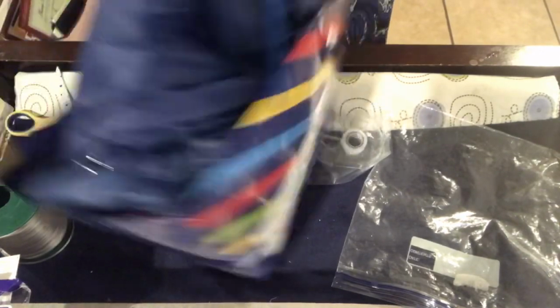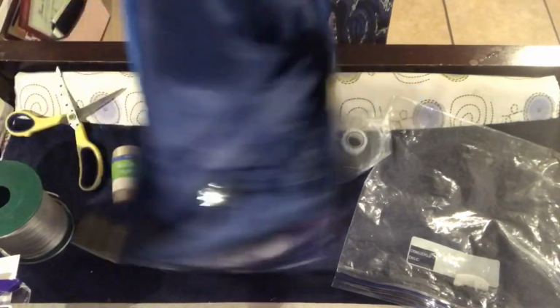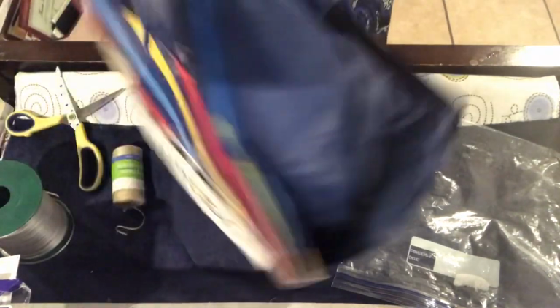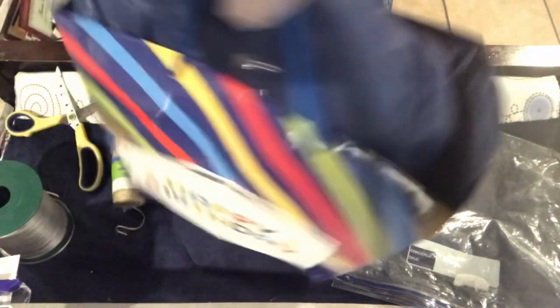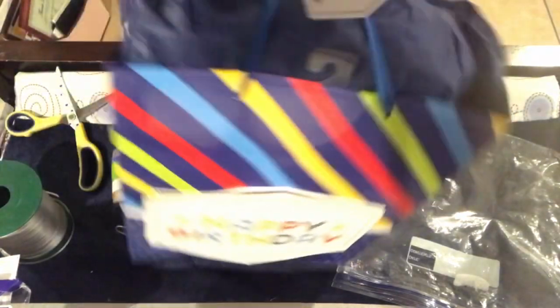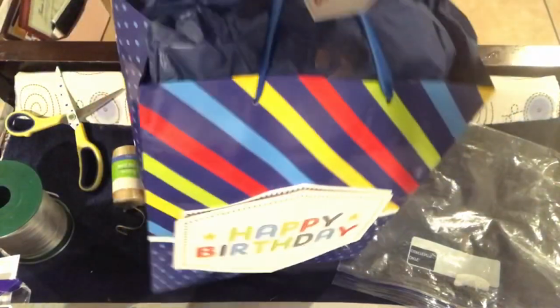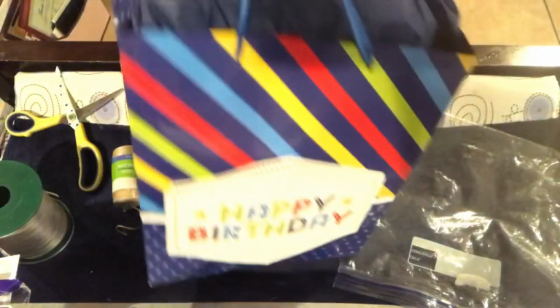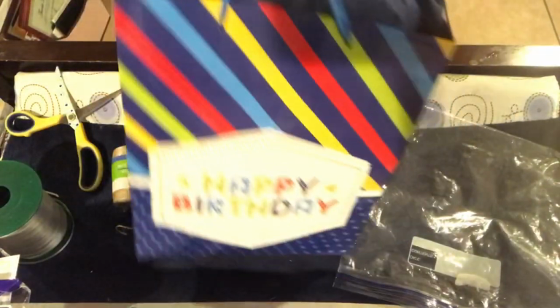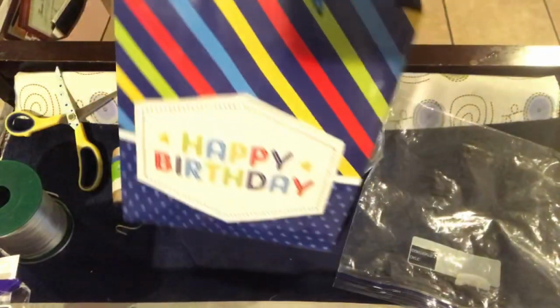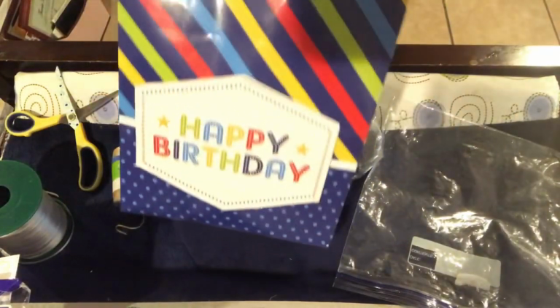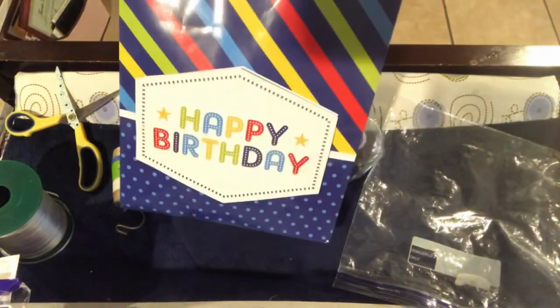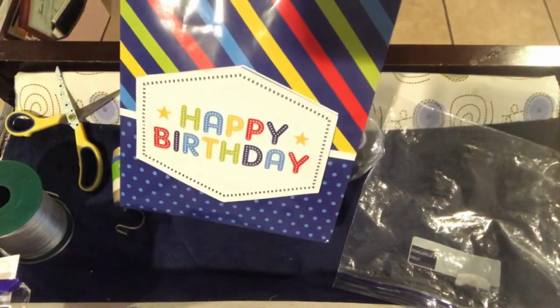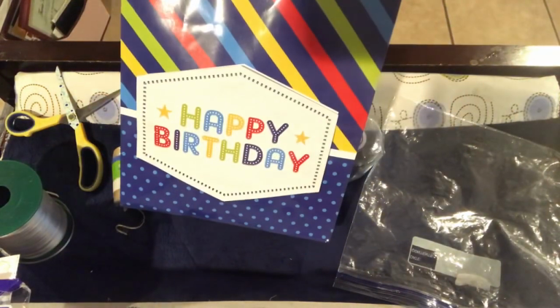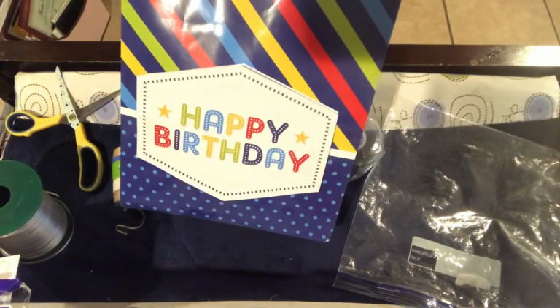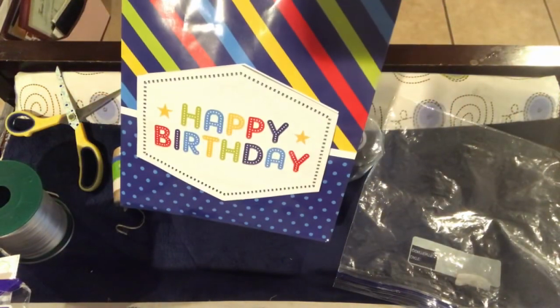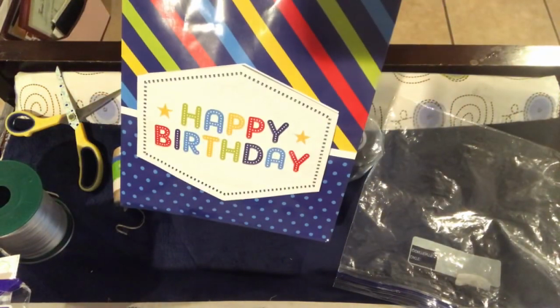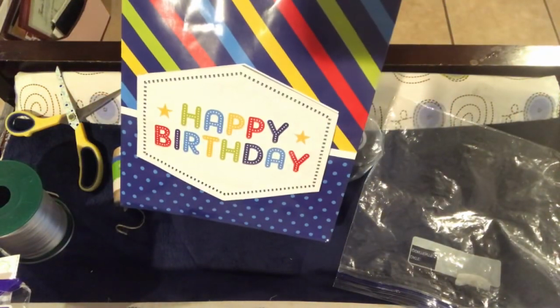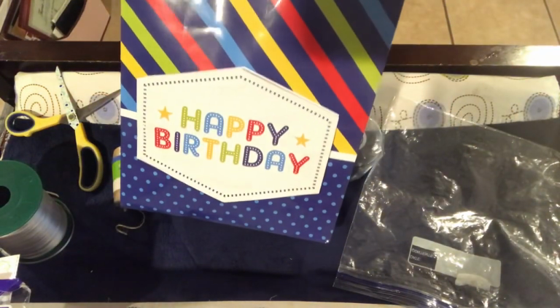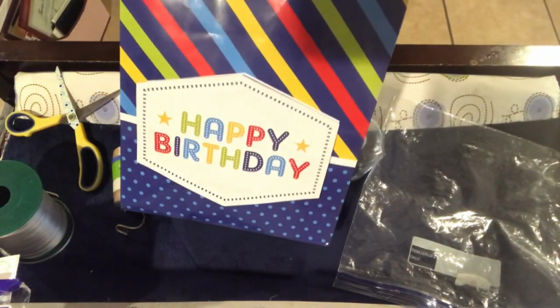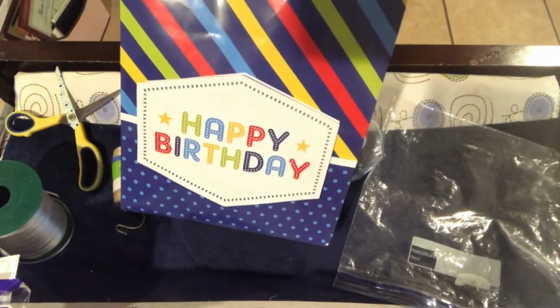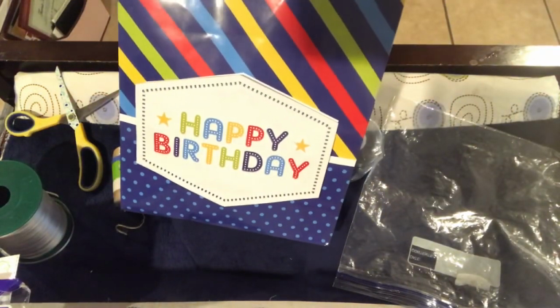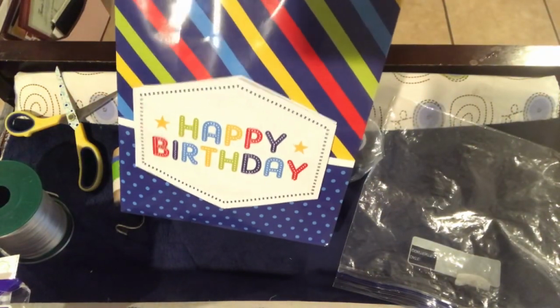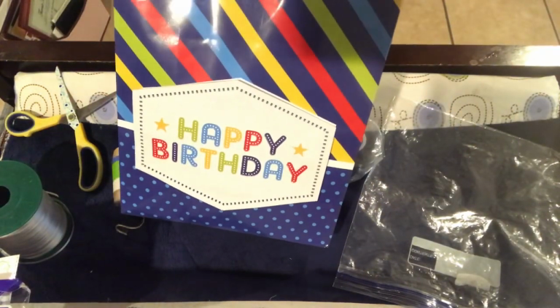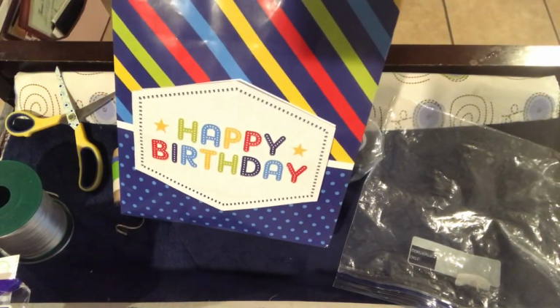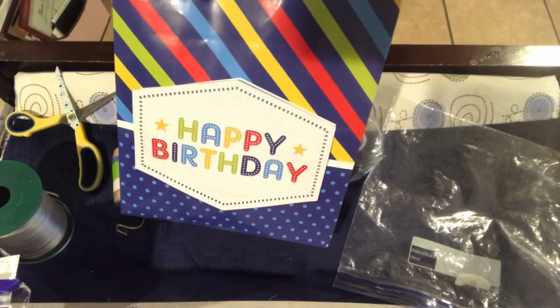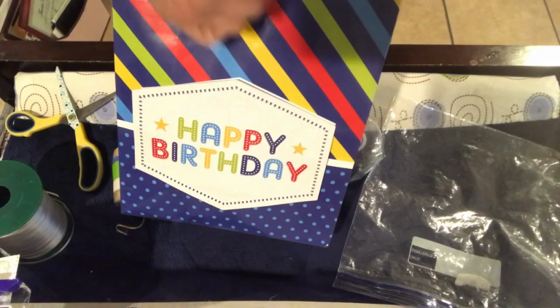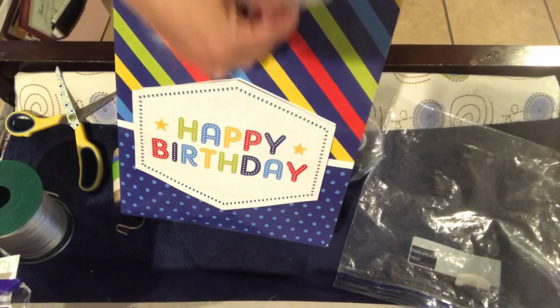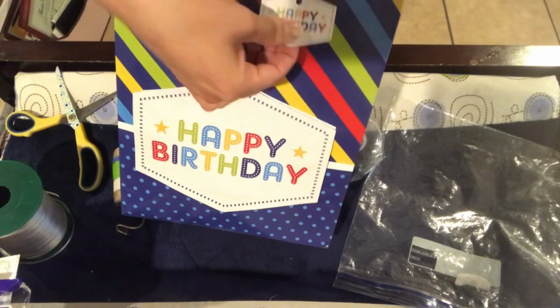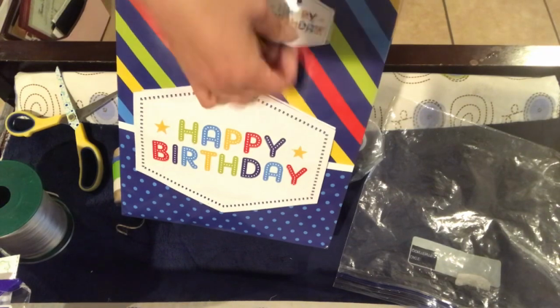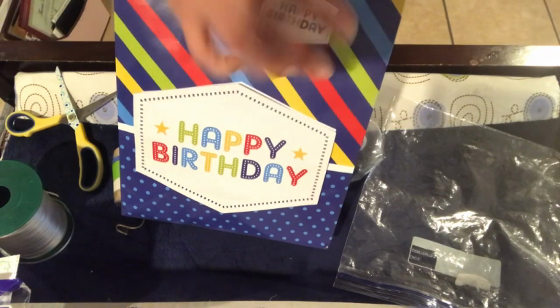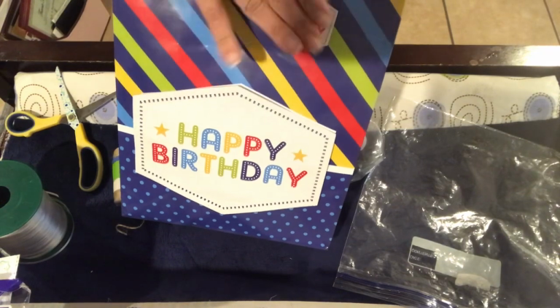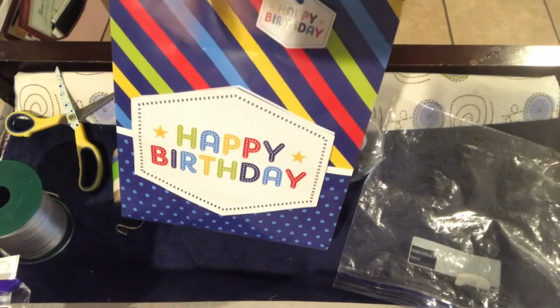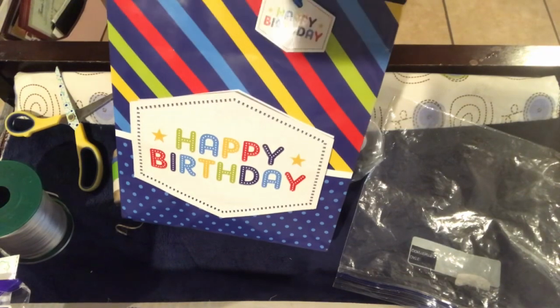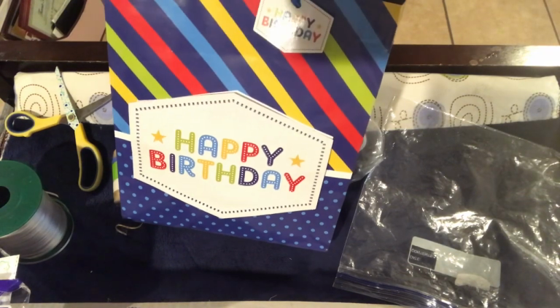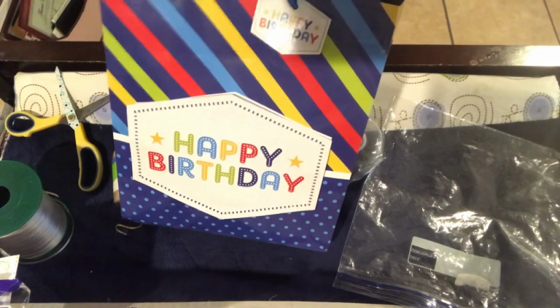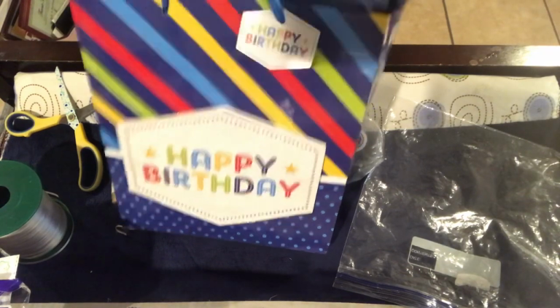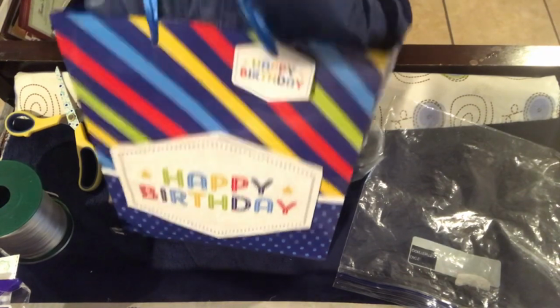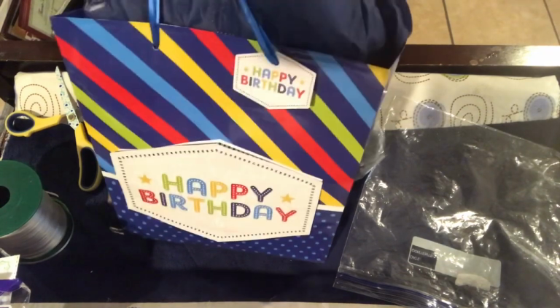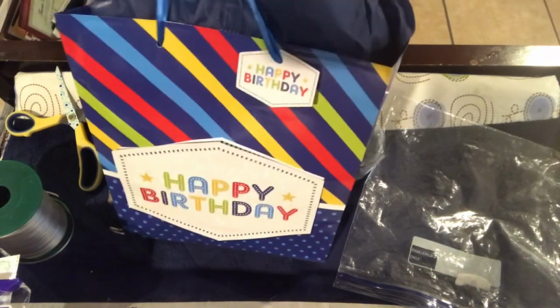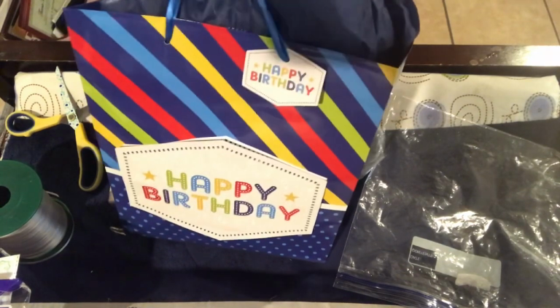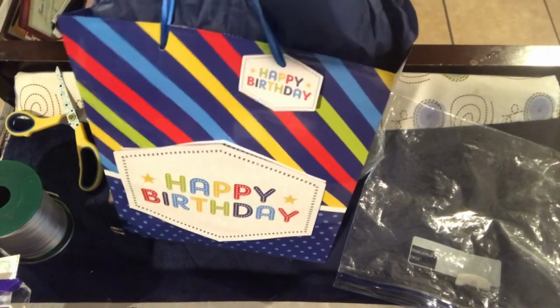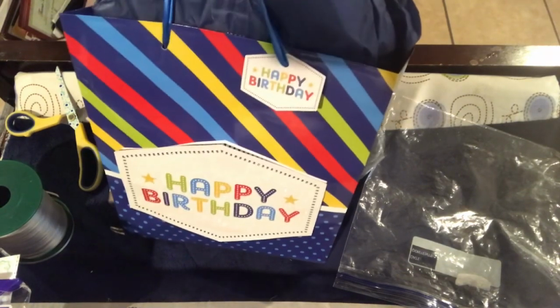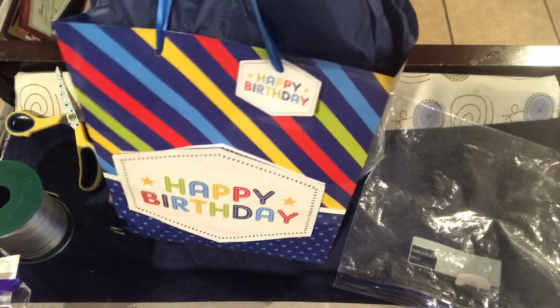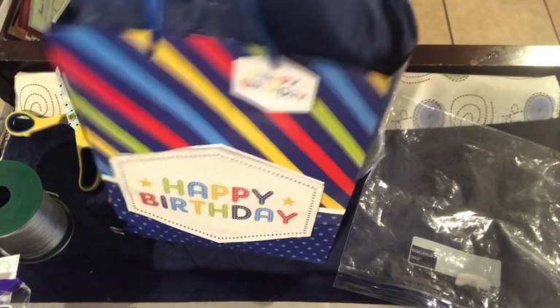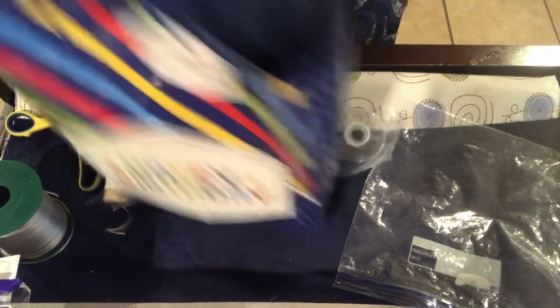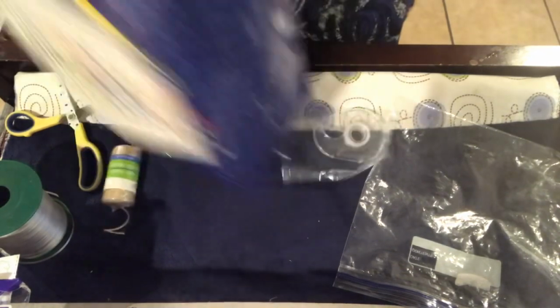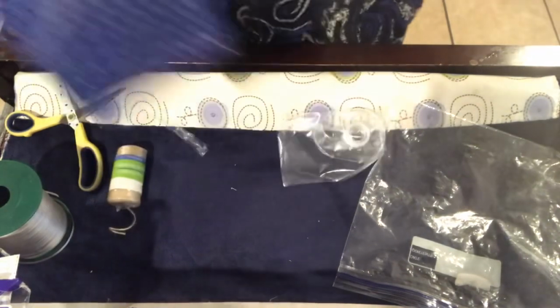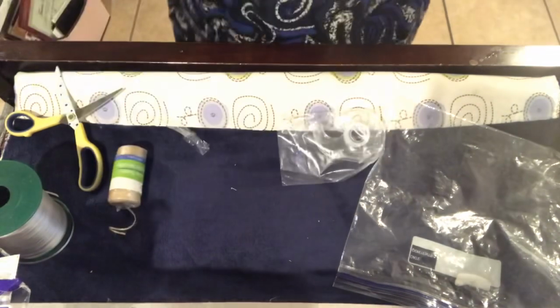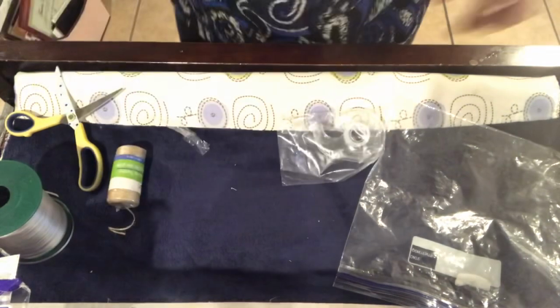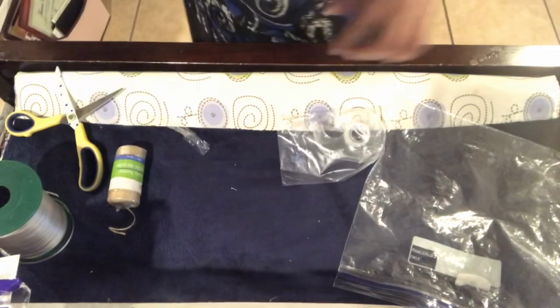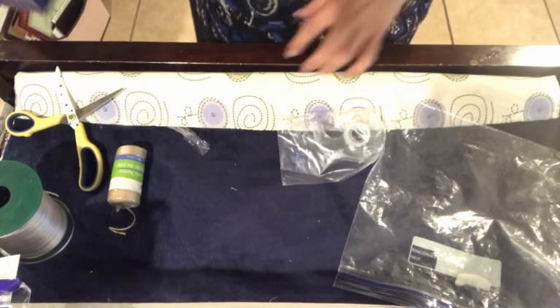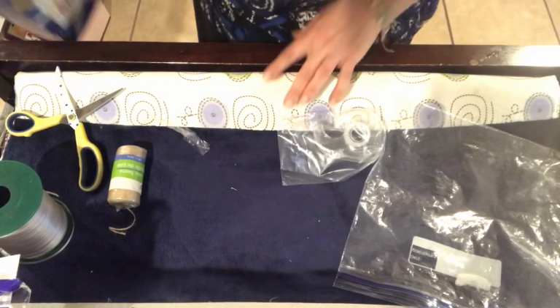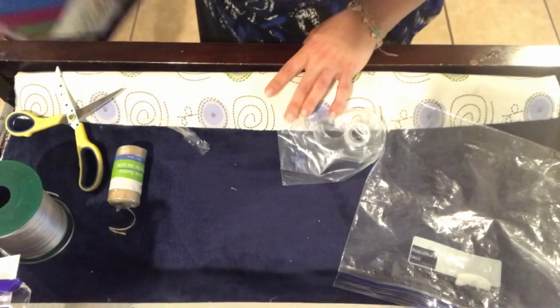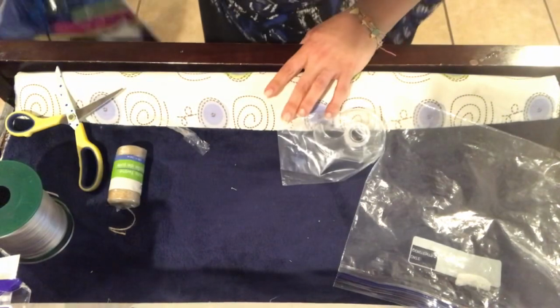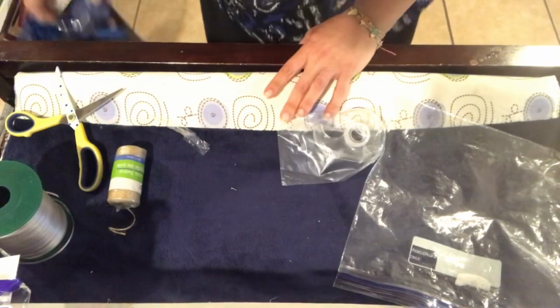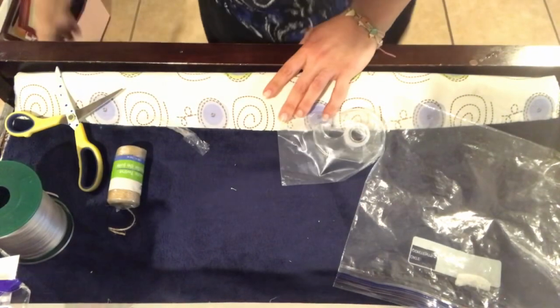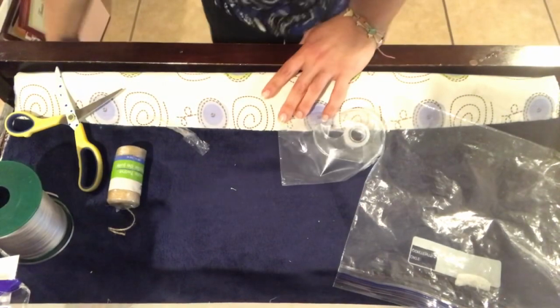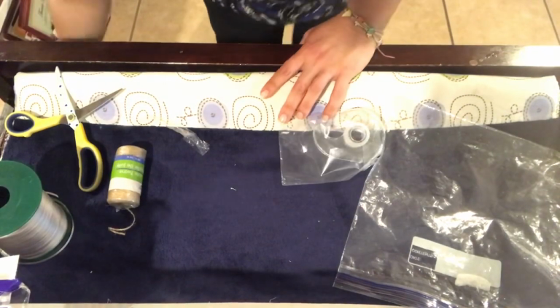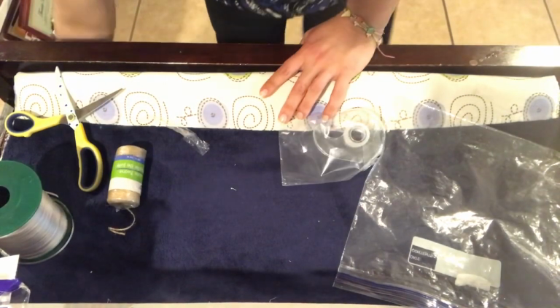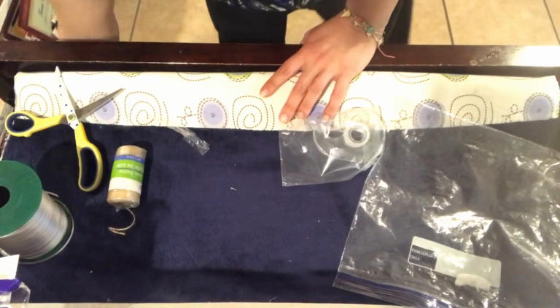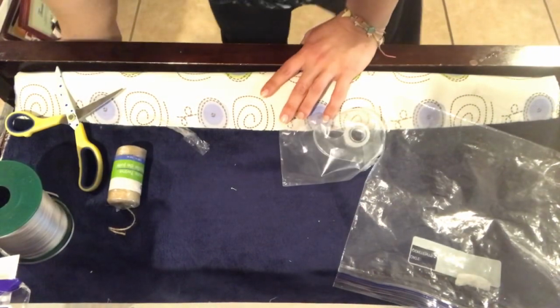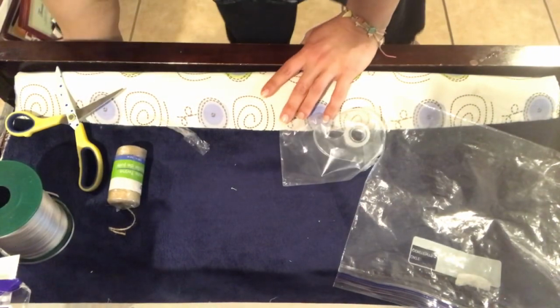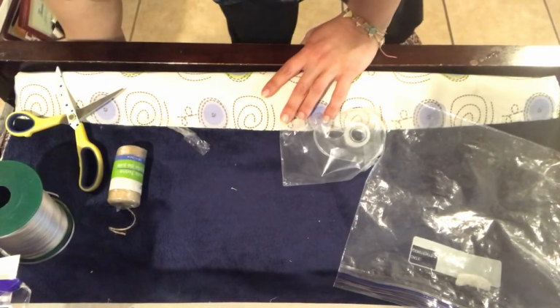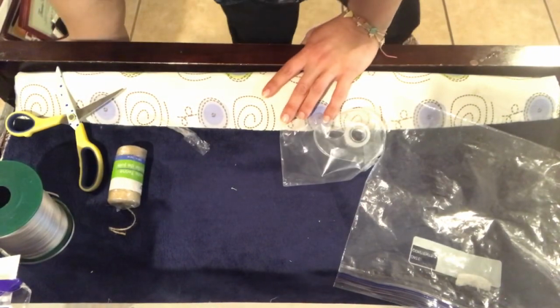Alright, so this gift is done — this part — and I still have to make her her hula hoop wreath, so make sure you stay tuned for that video. Now let's look at some Father's Day gifts.